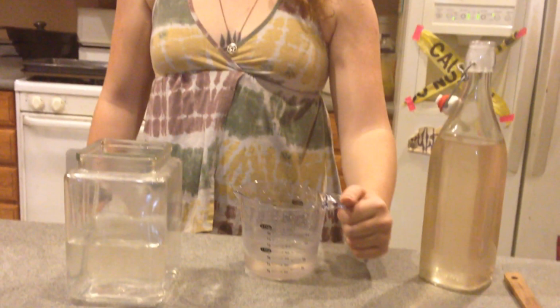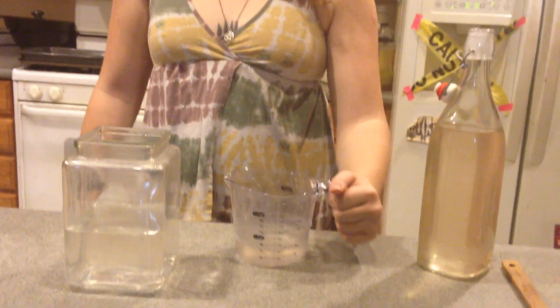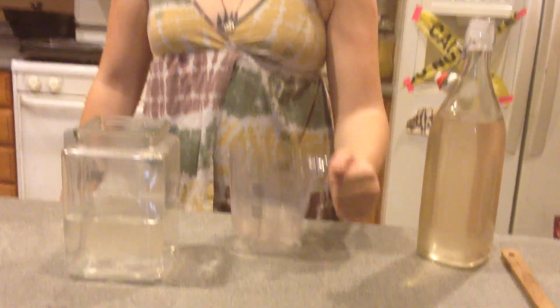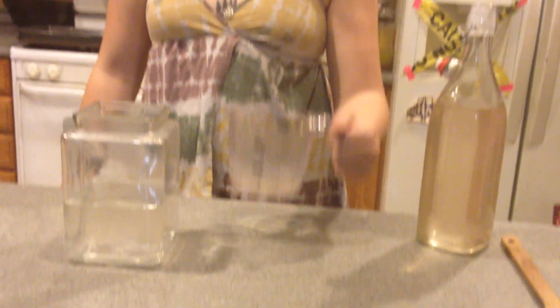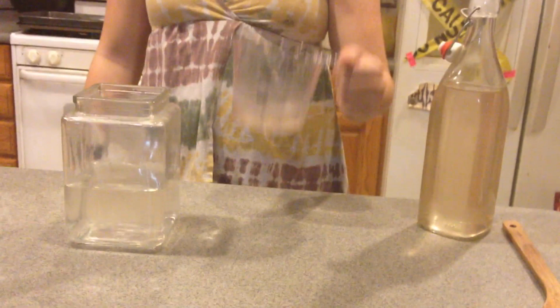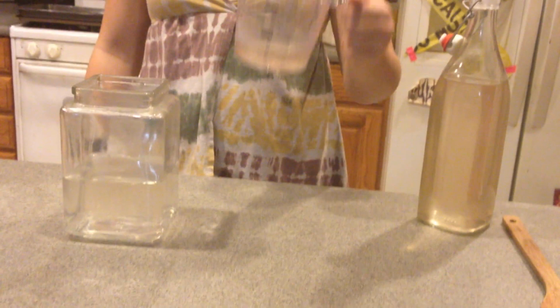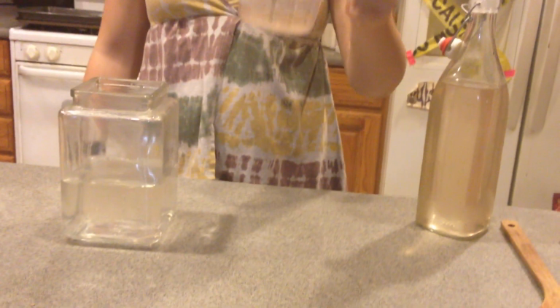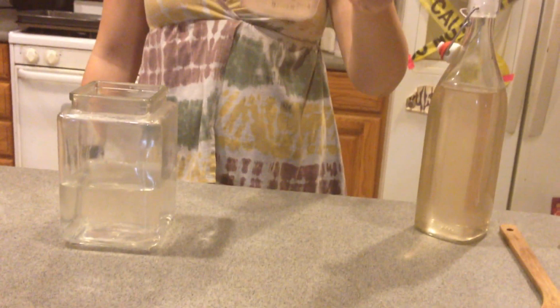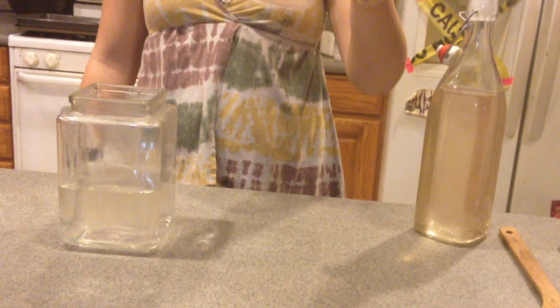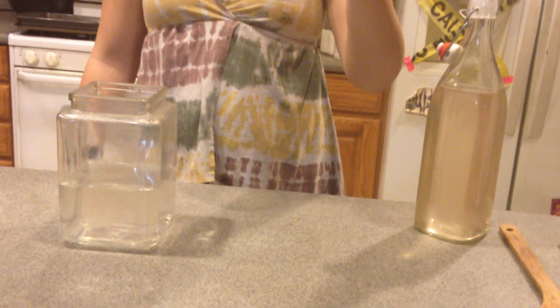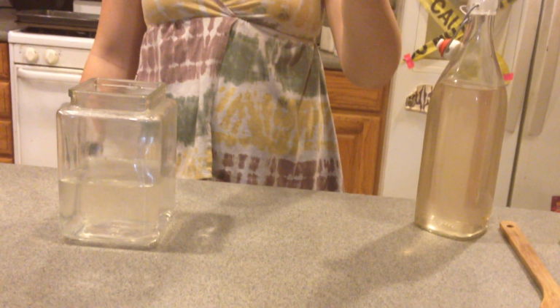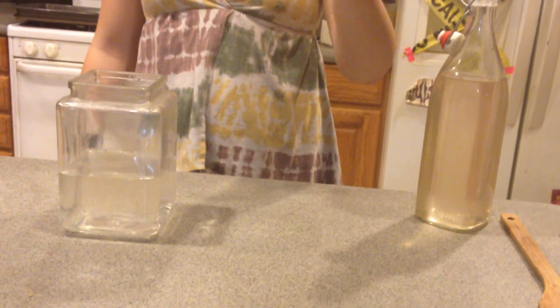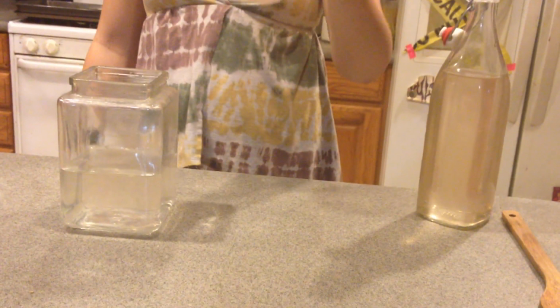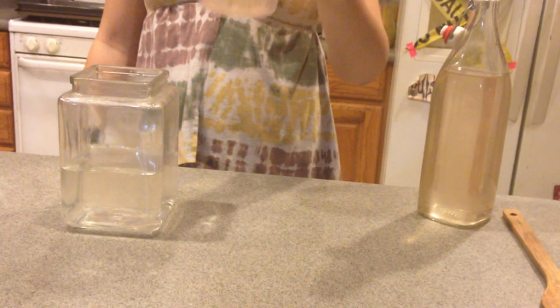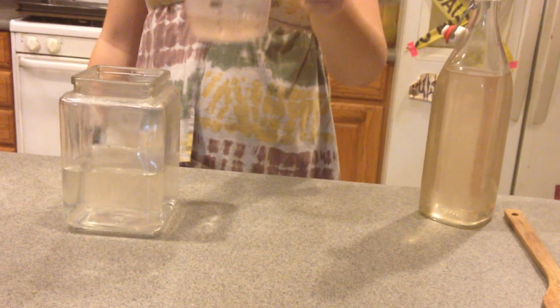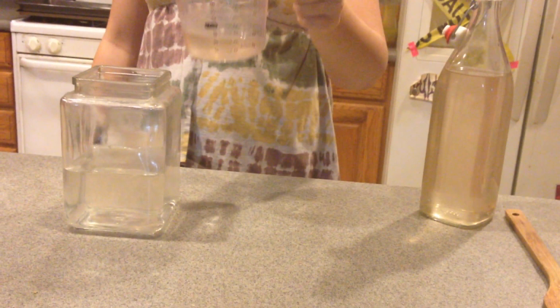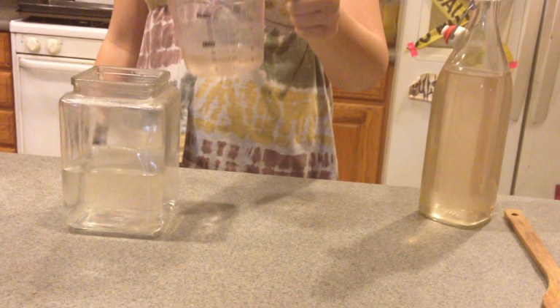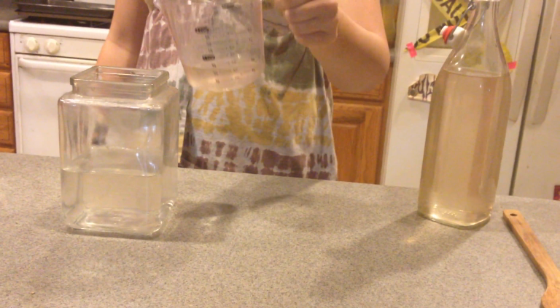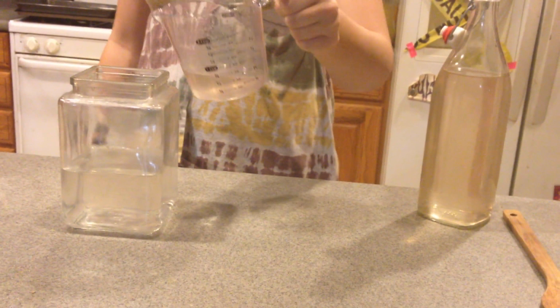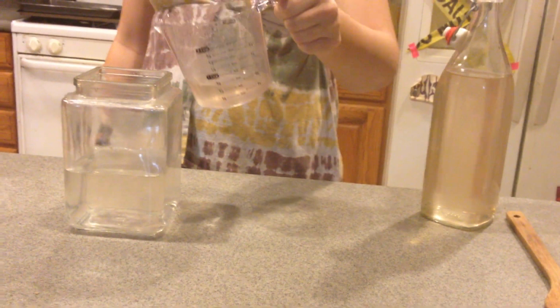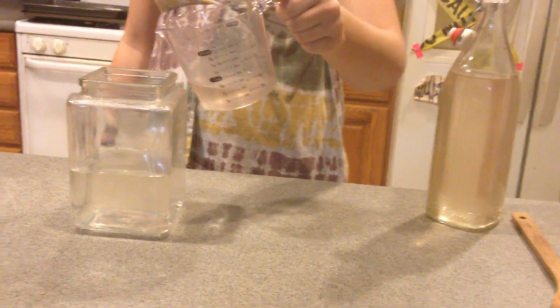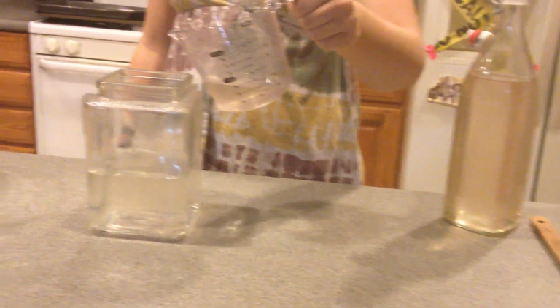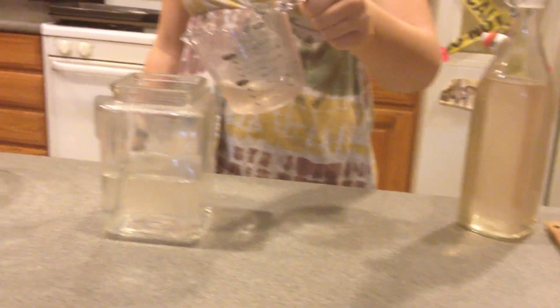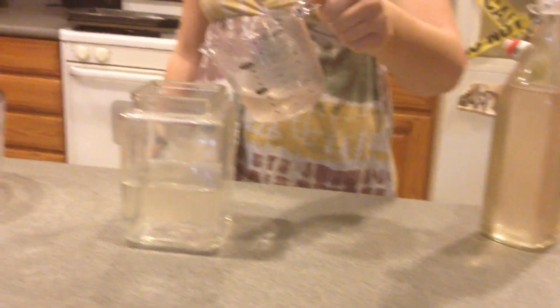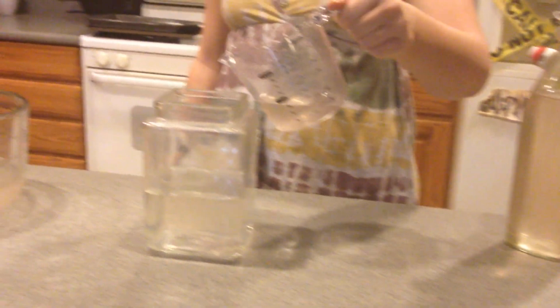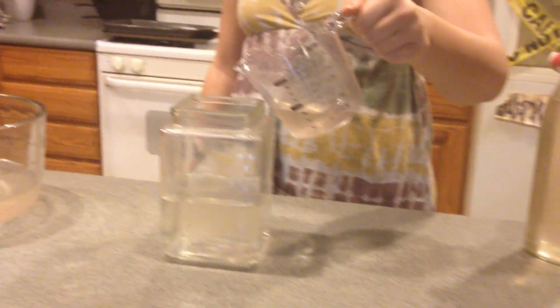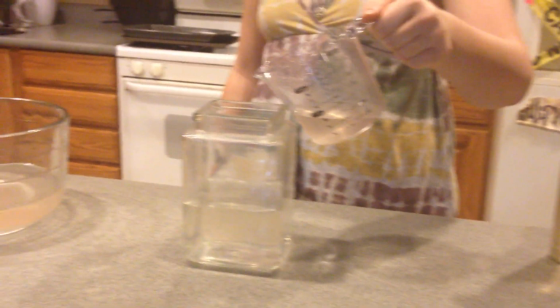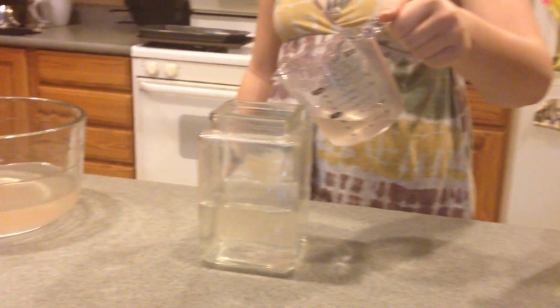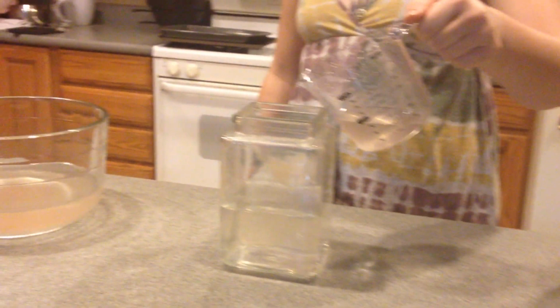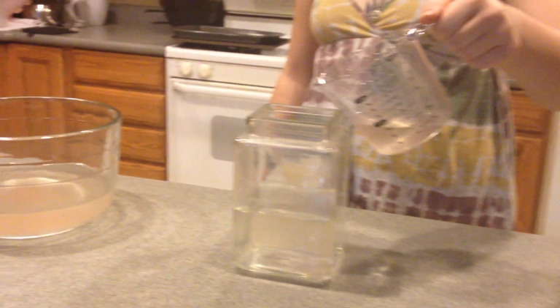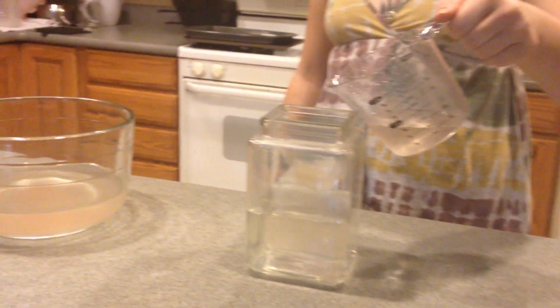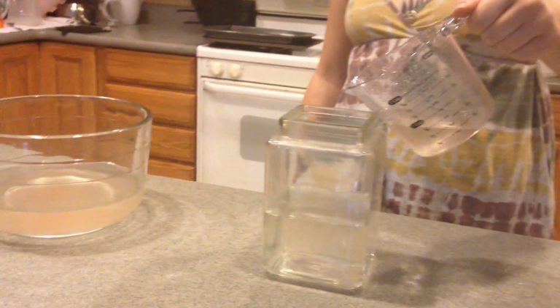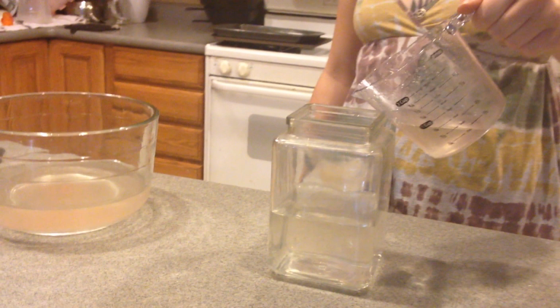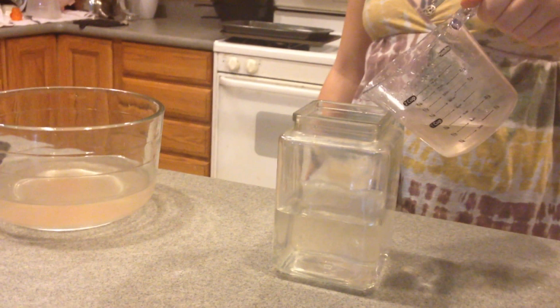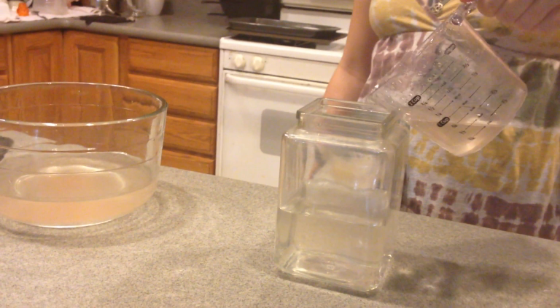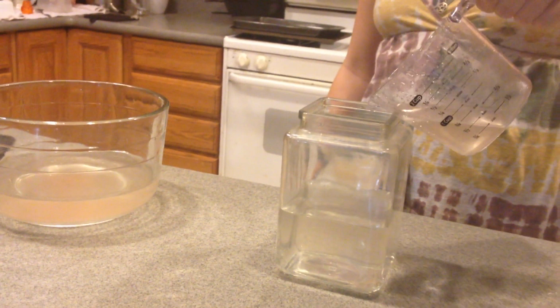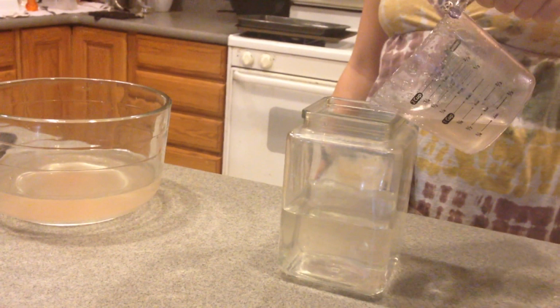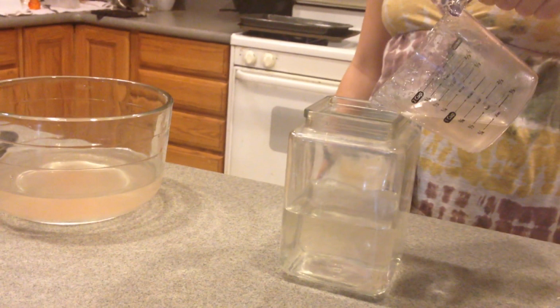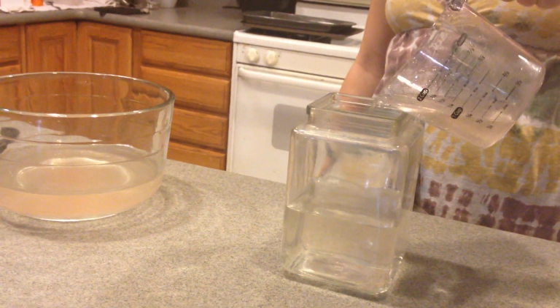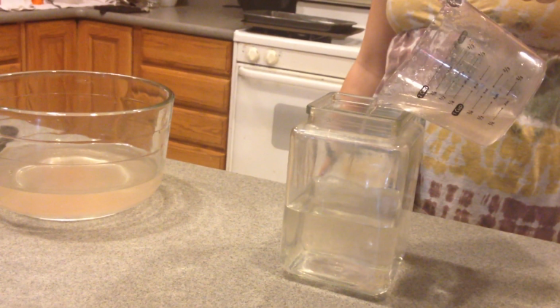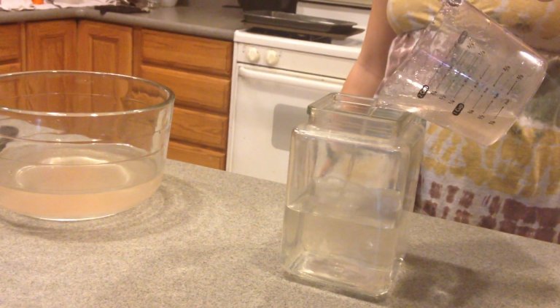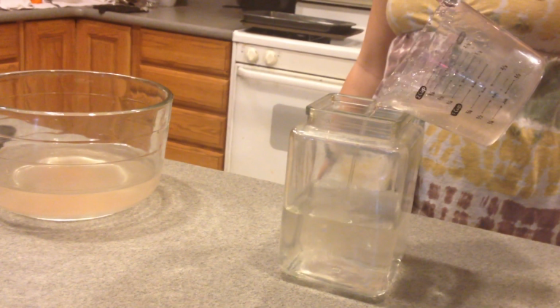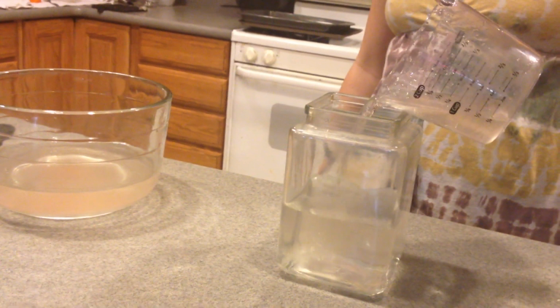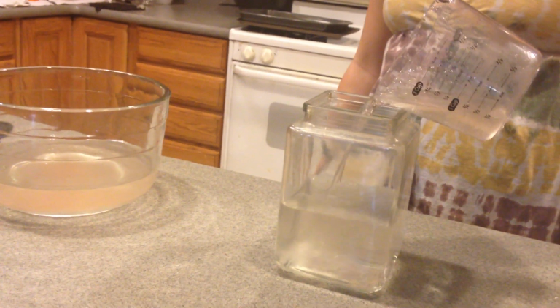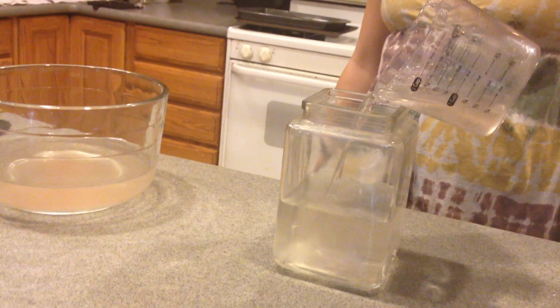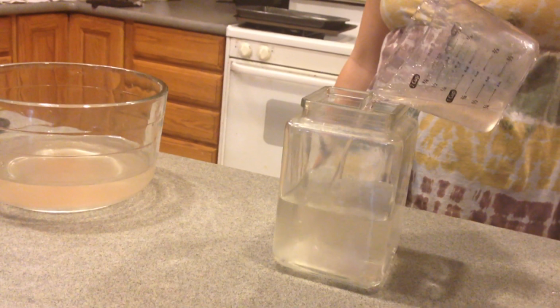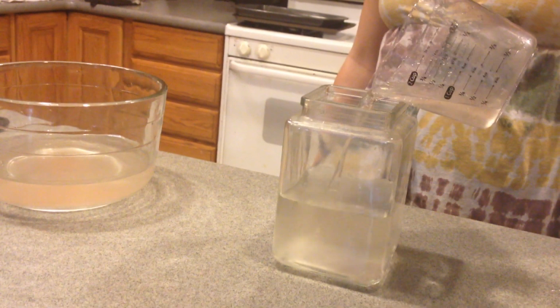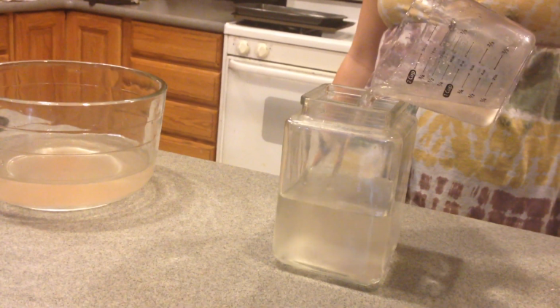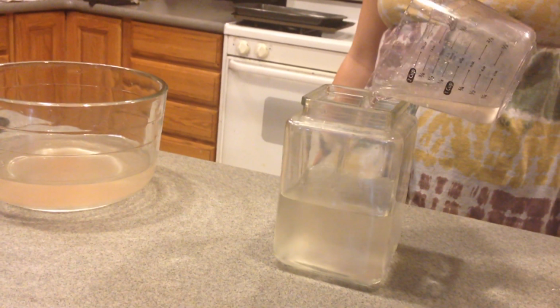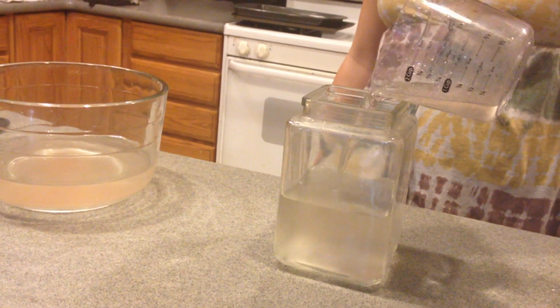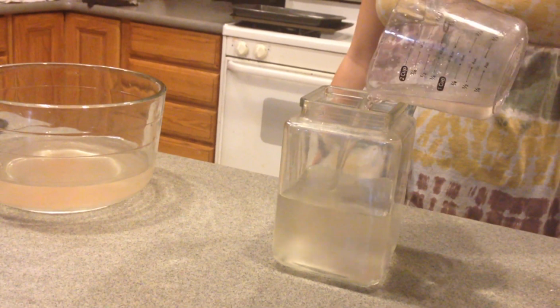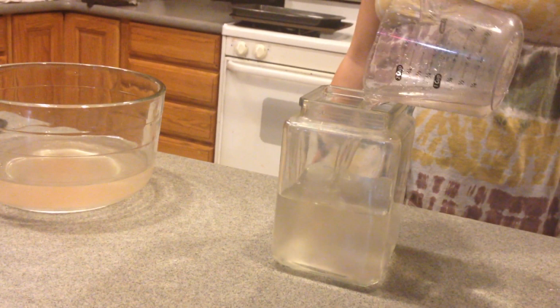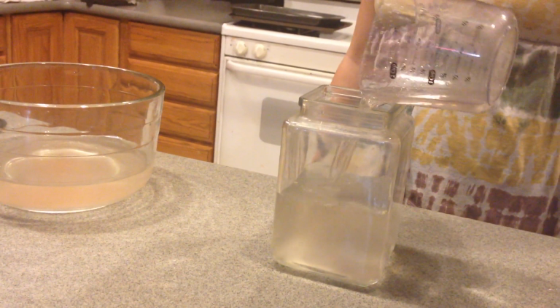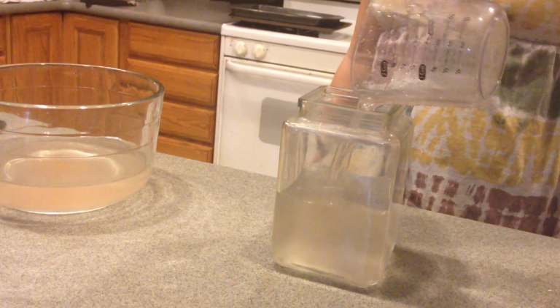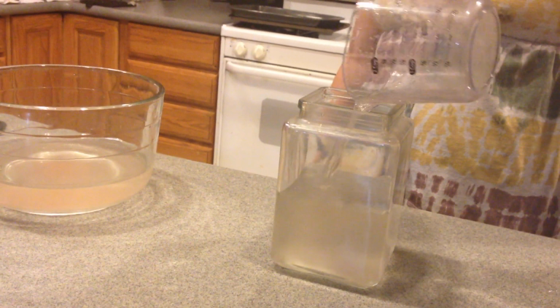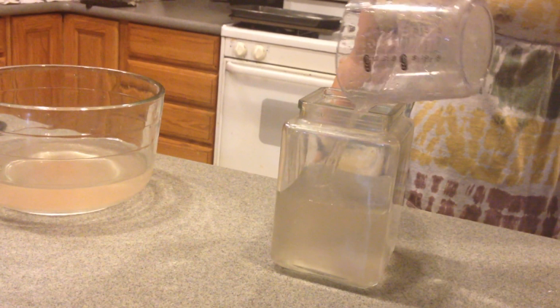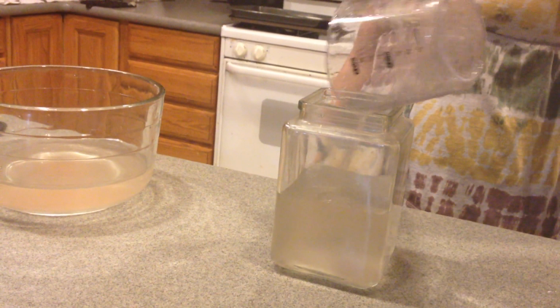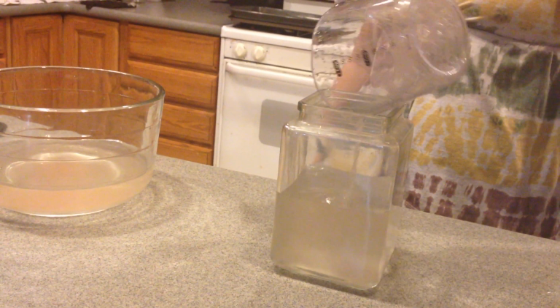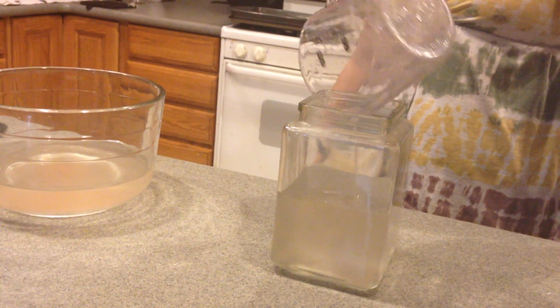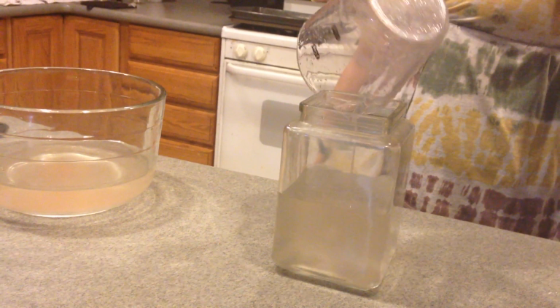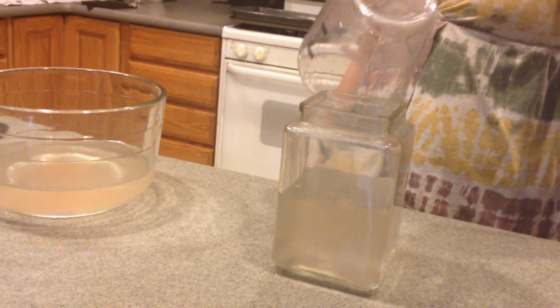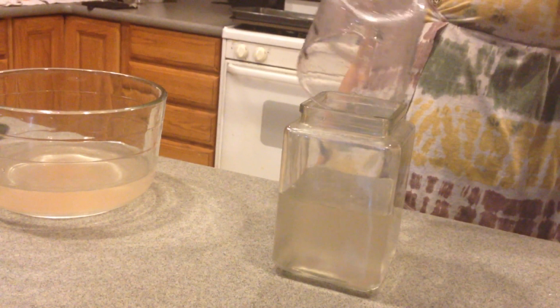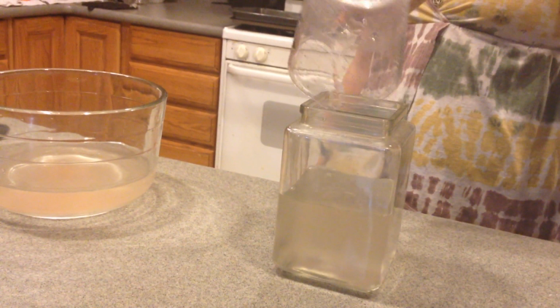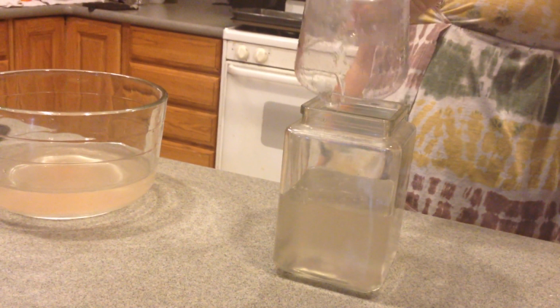Go ahead and pour that into the water in that container in front of you. So that's now highly alkaline water.